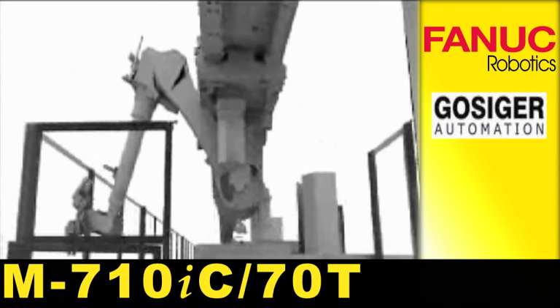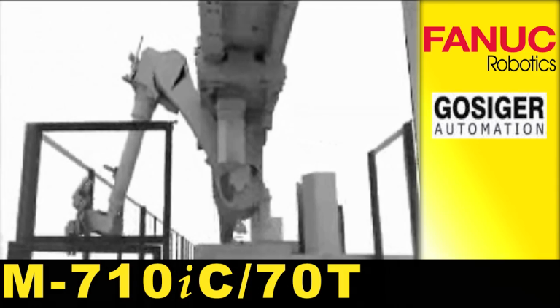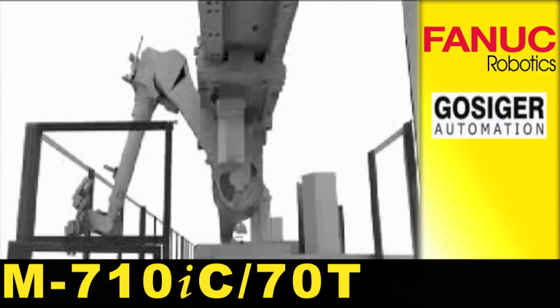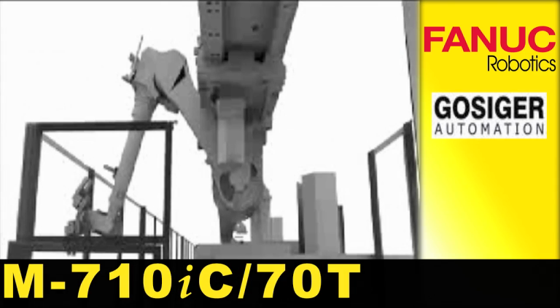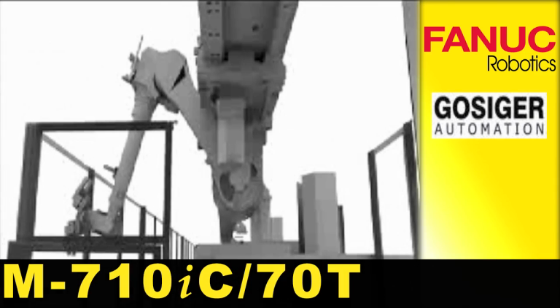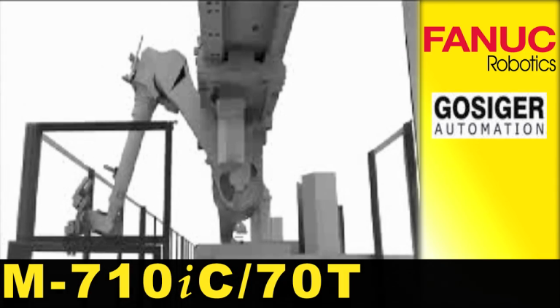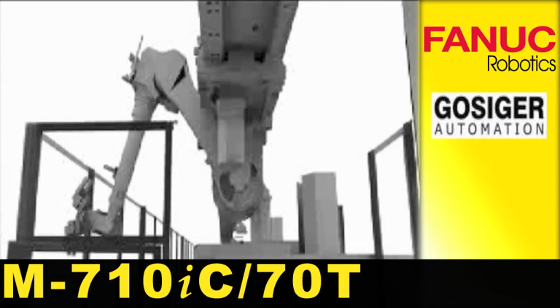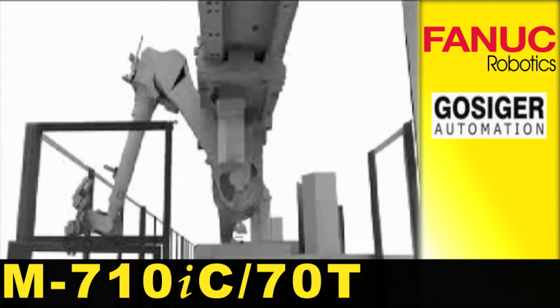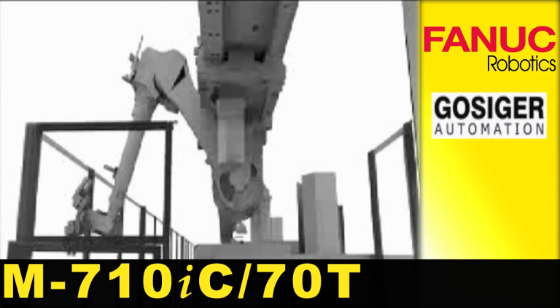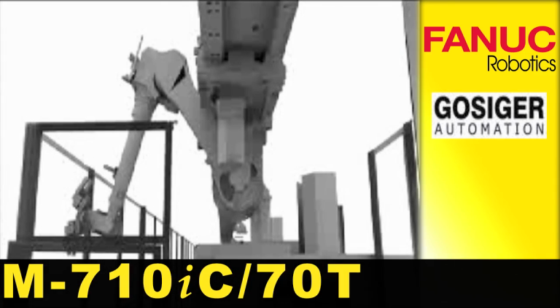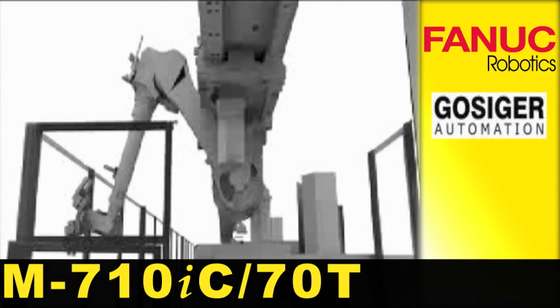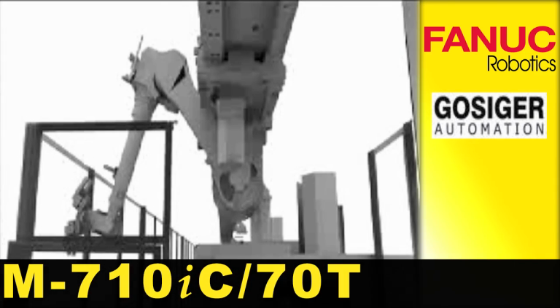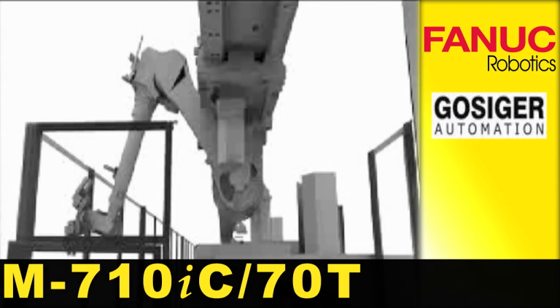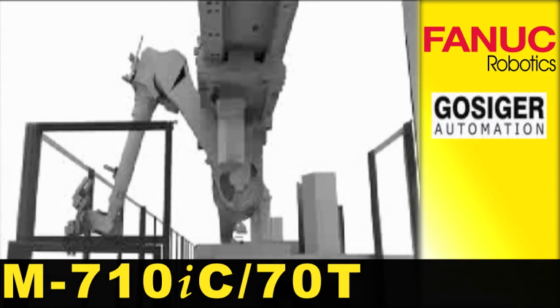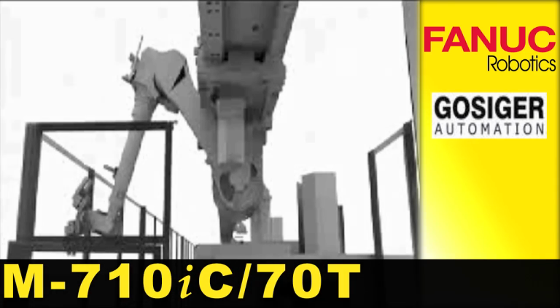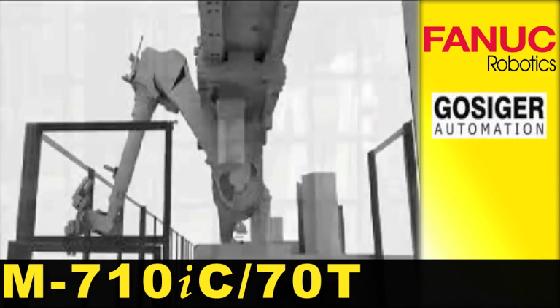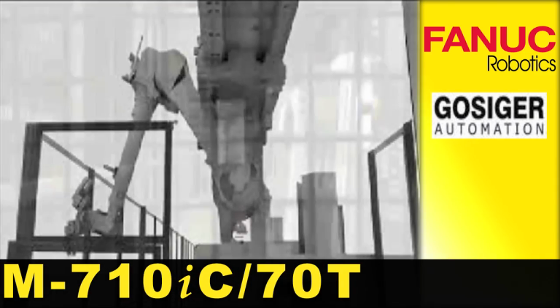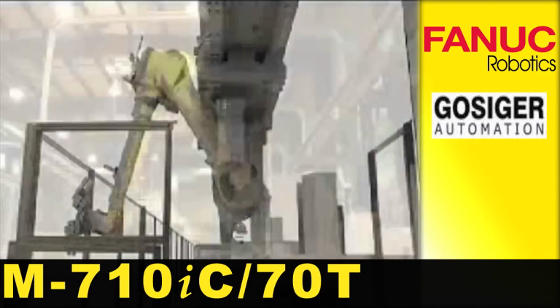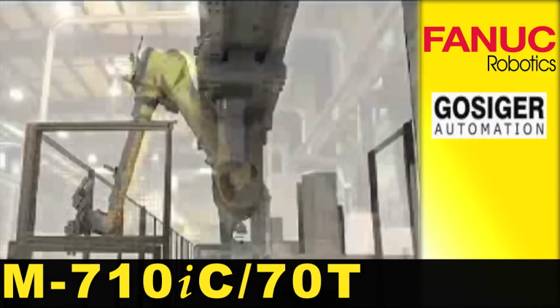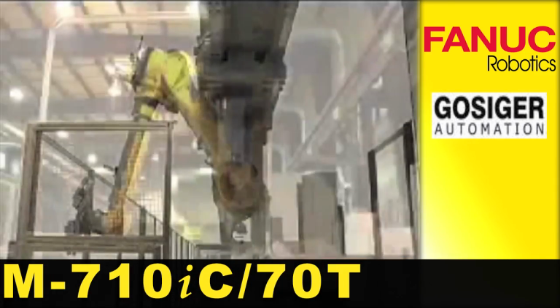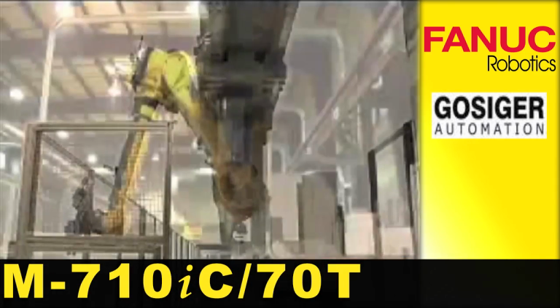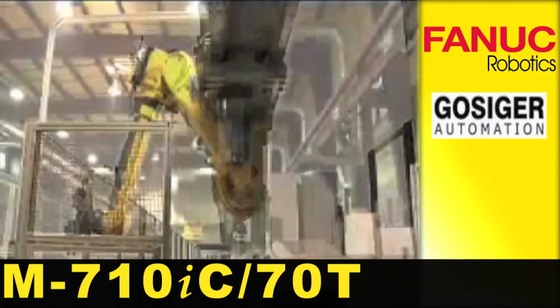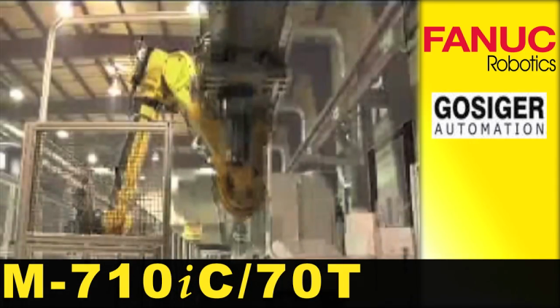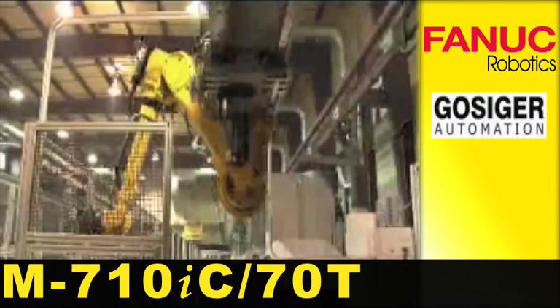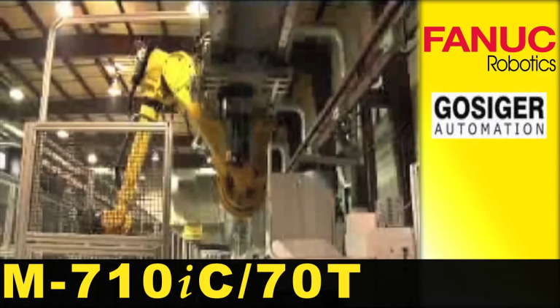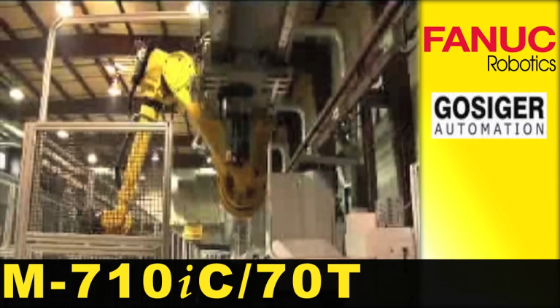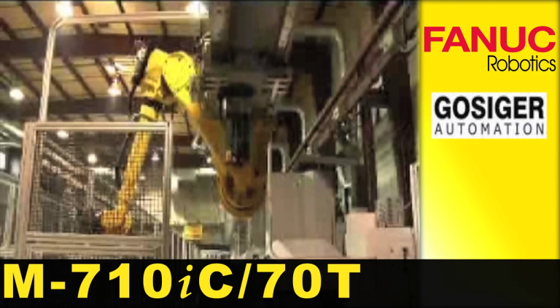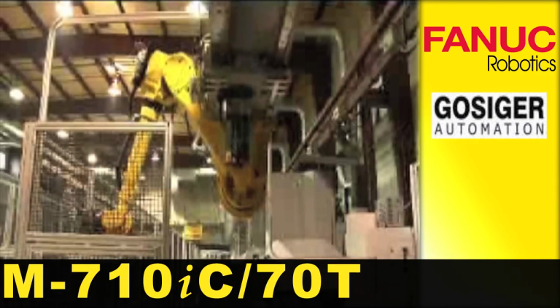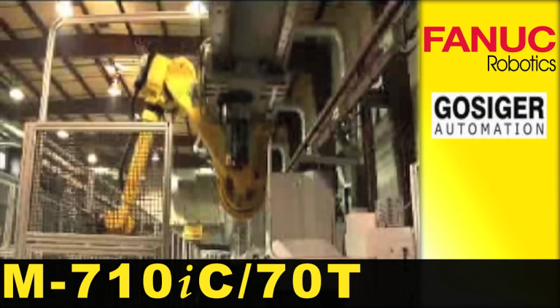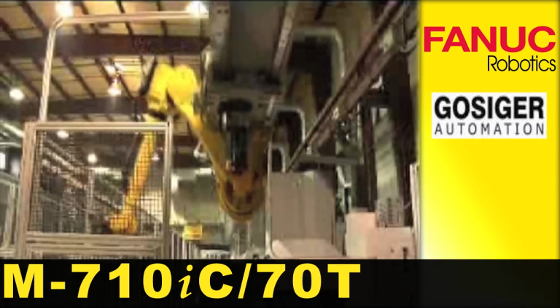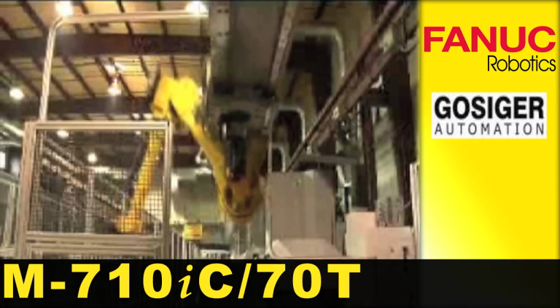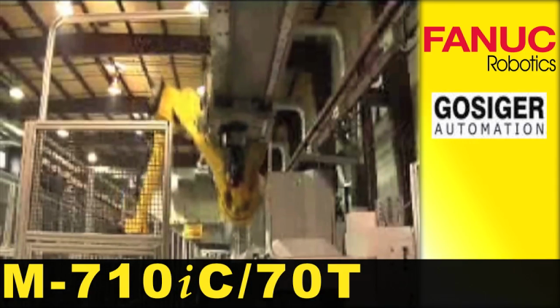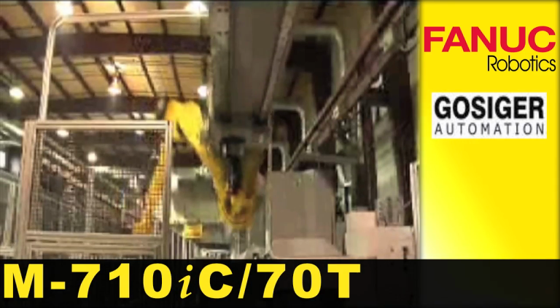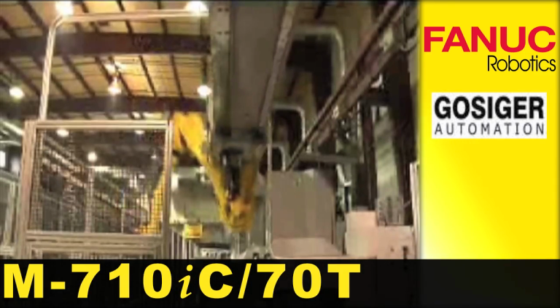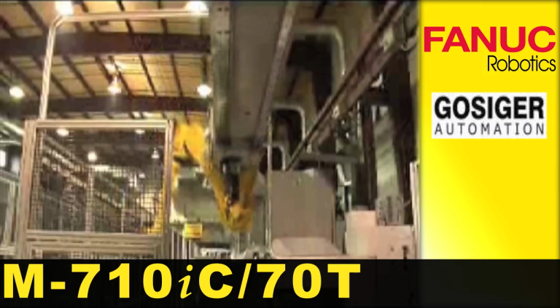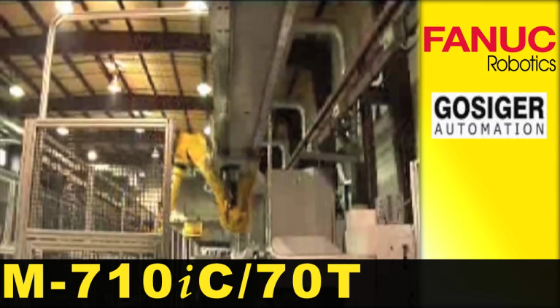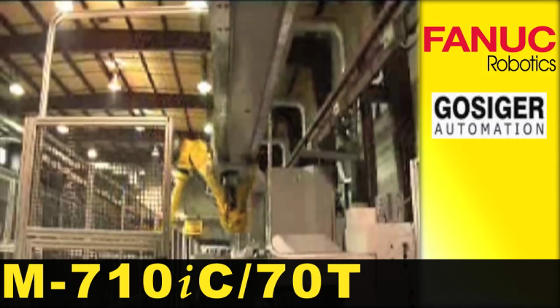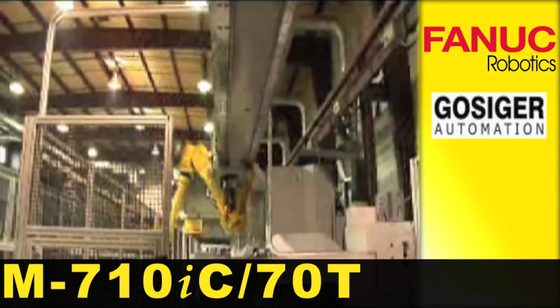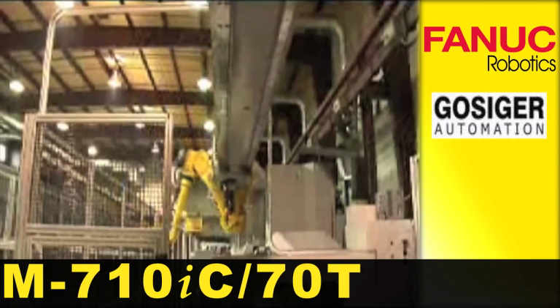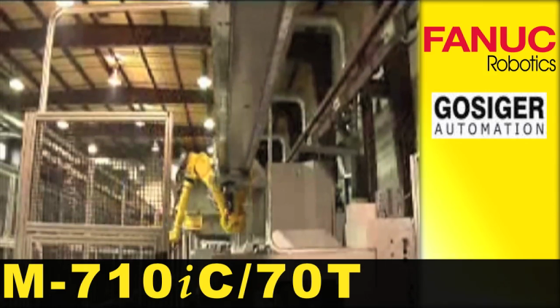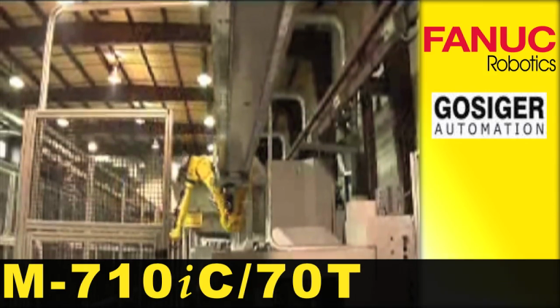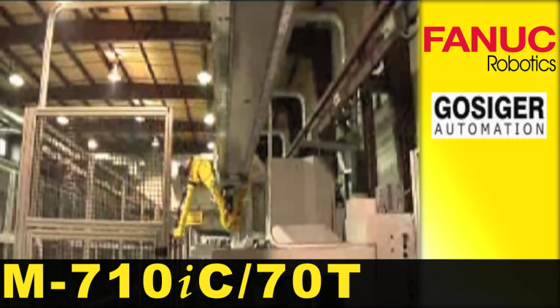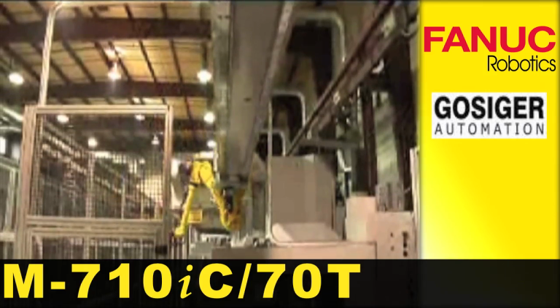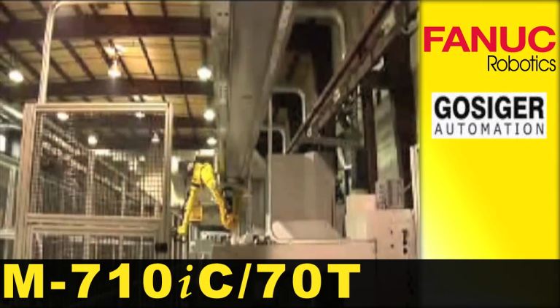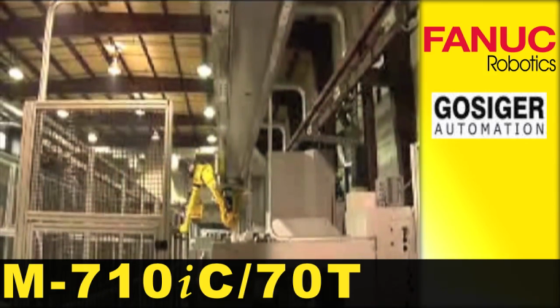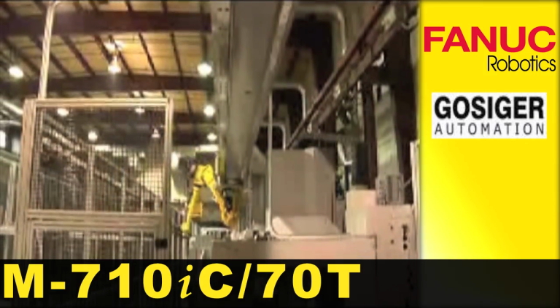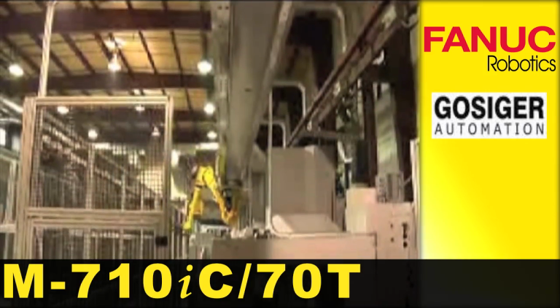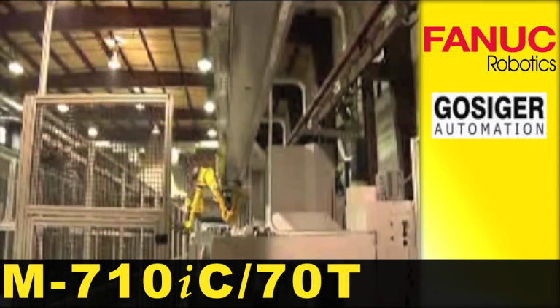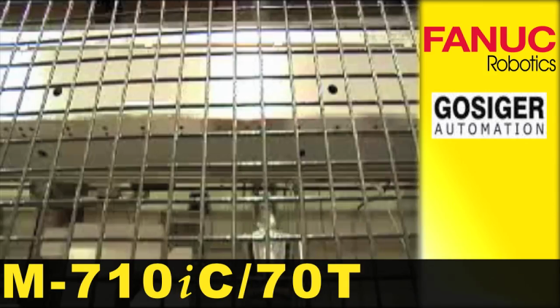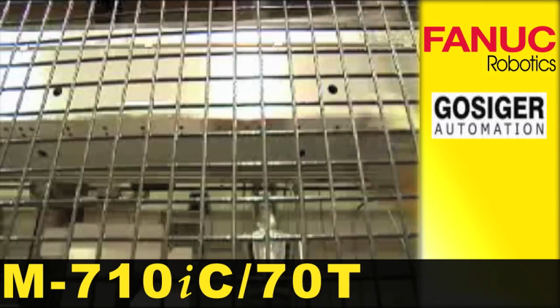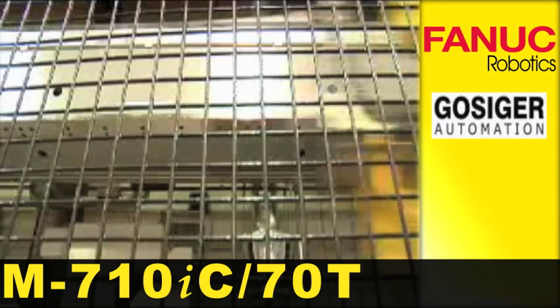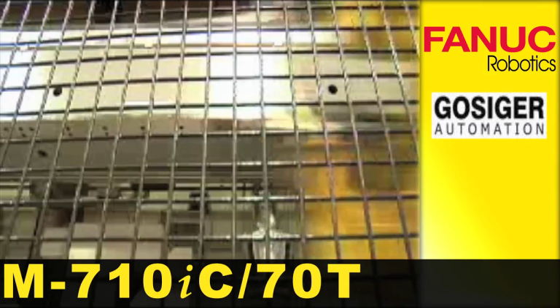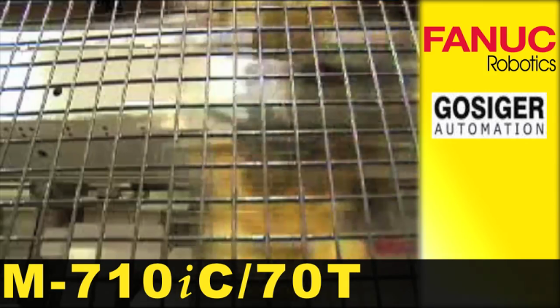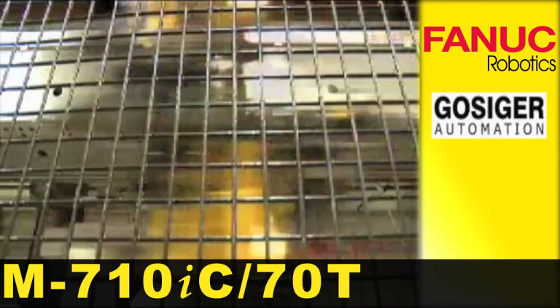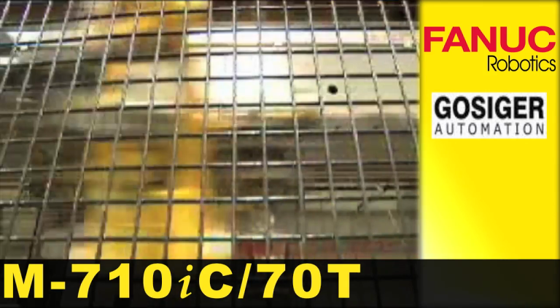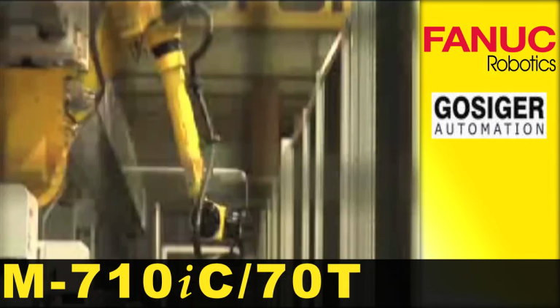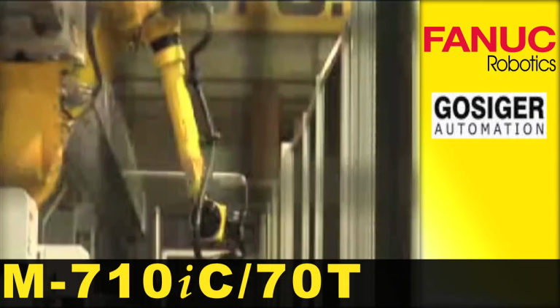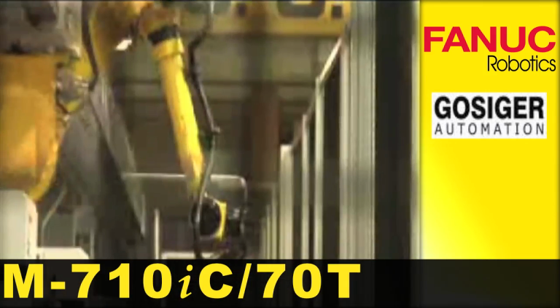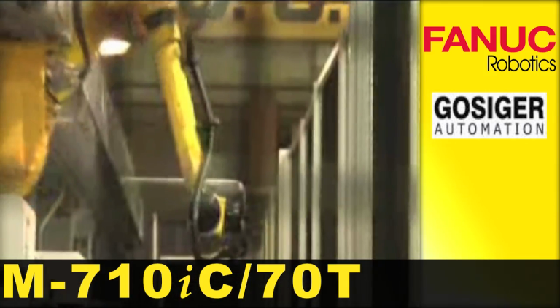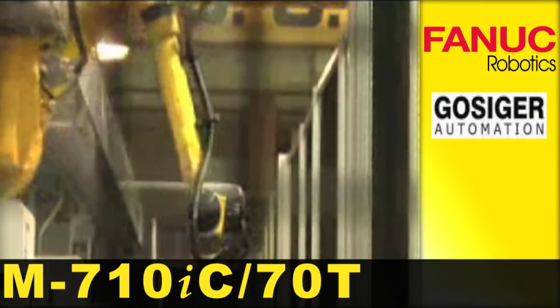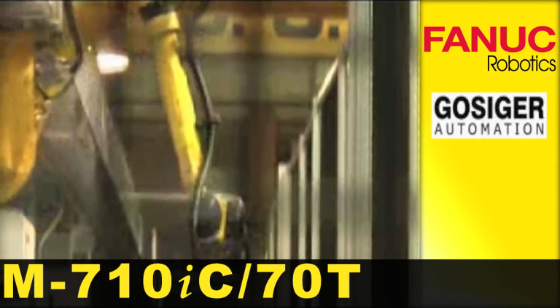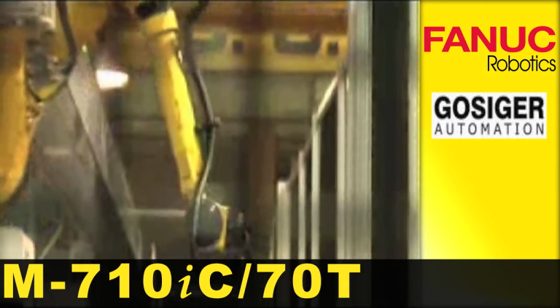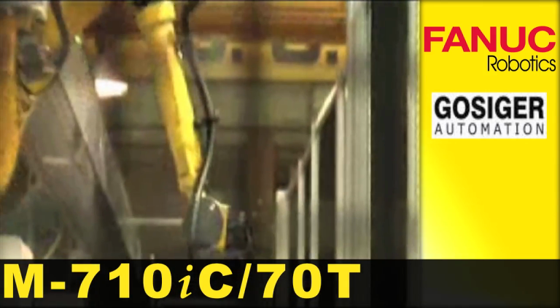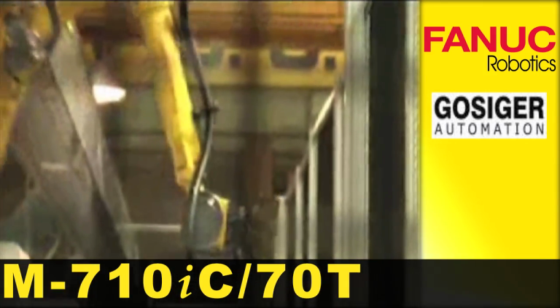Use of a FANUC M710IC 70kg top loader robot frees up floor space, since columns can be spaced up to 10 meters apart.